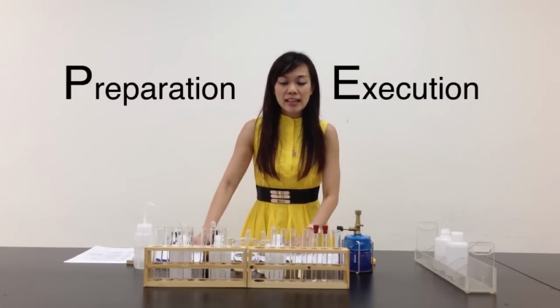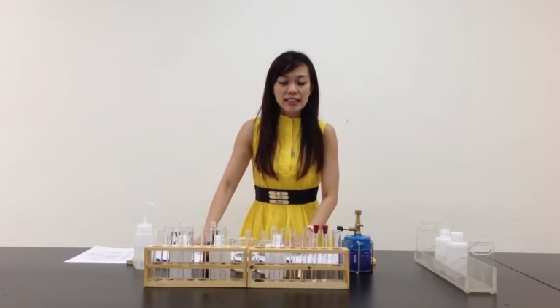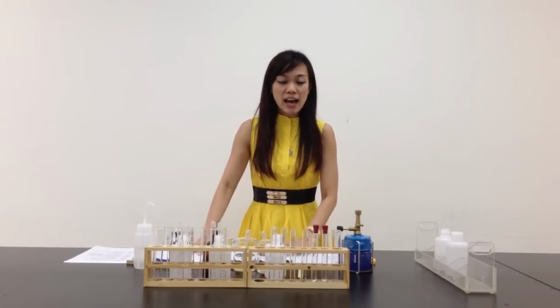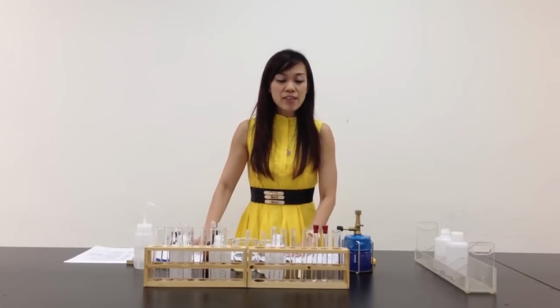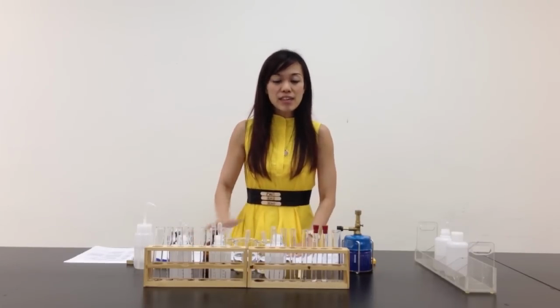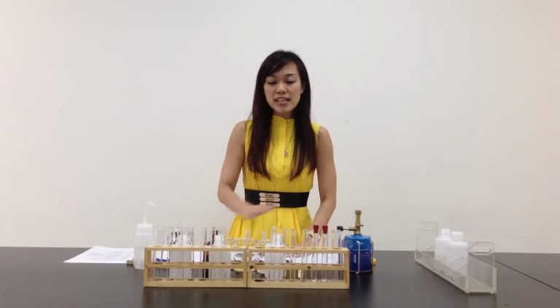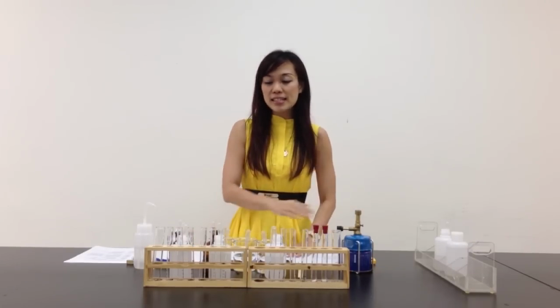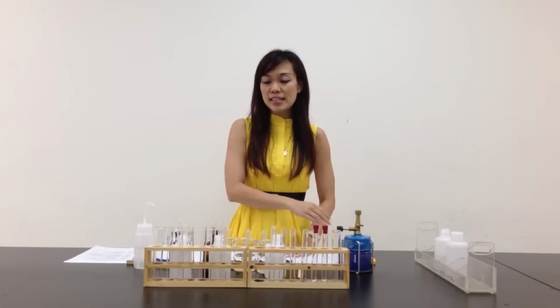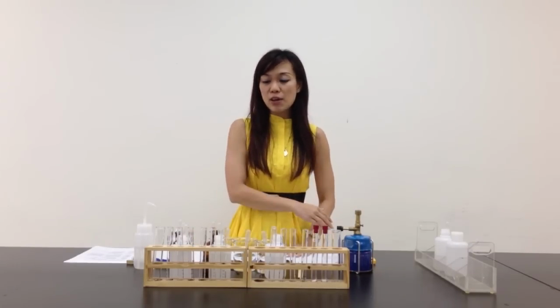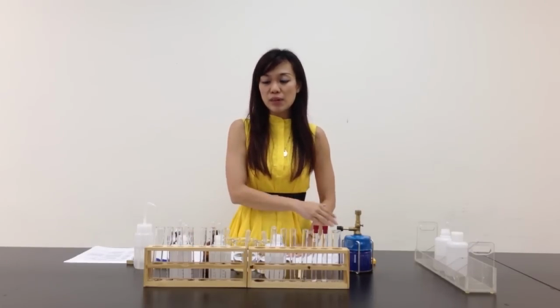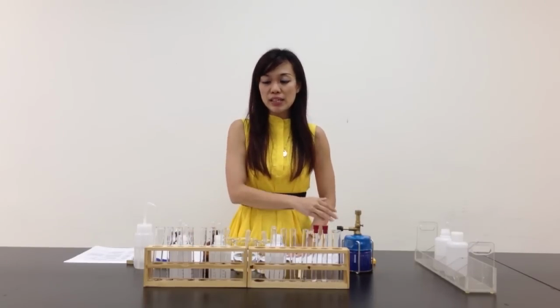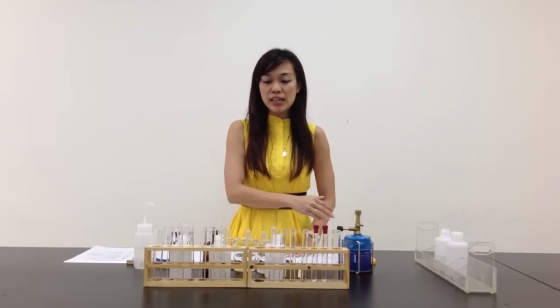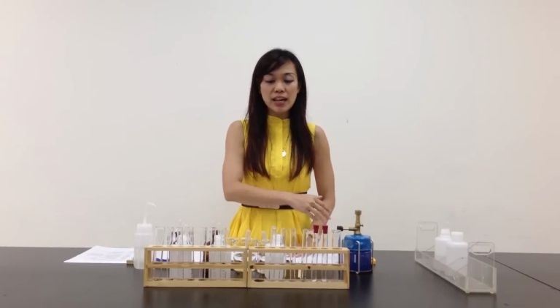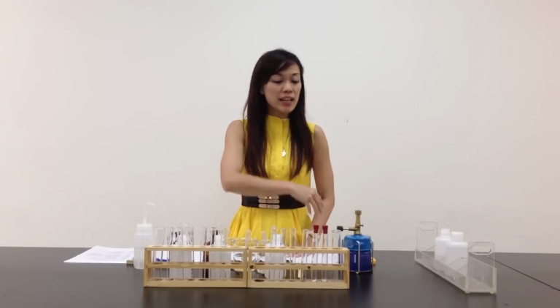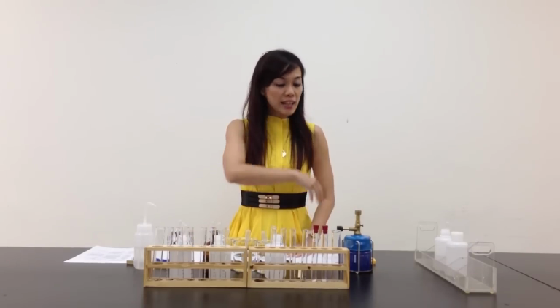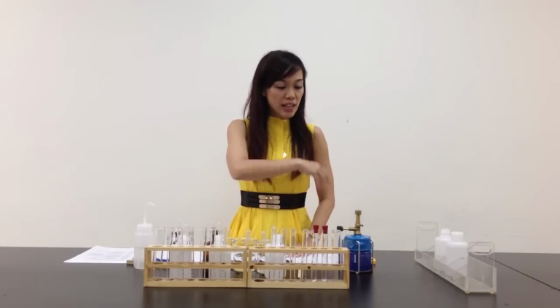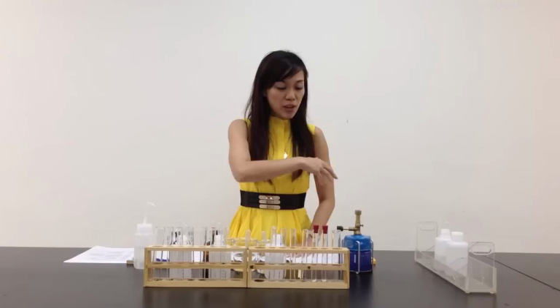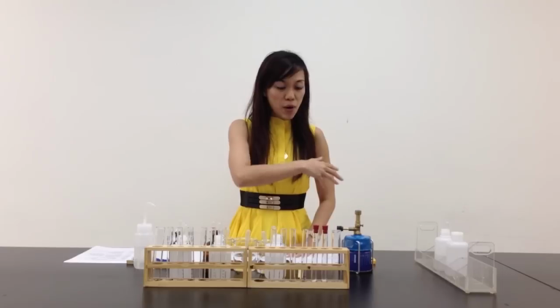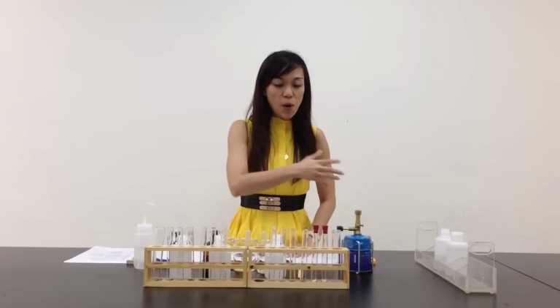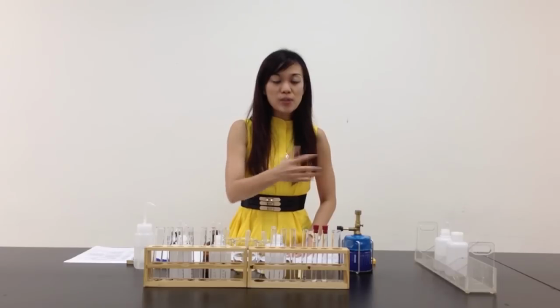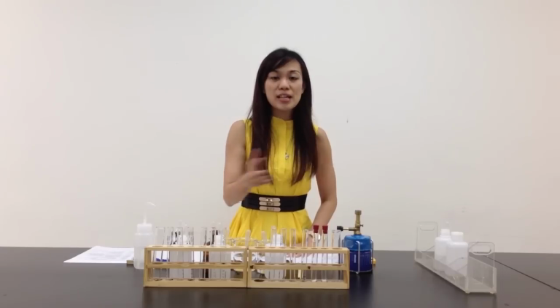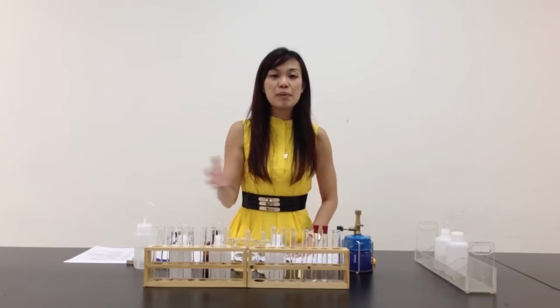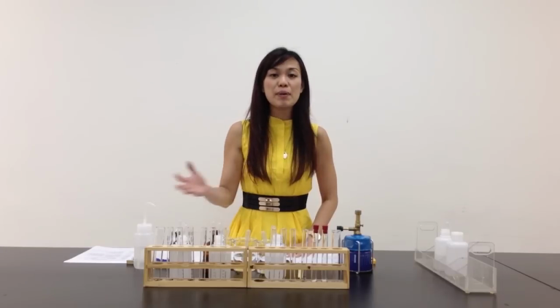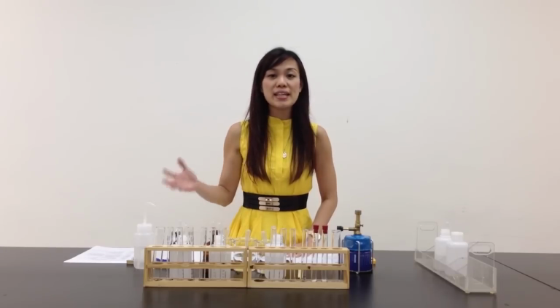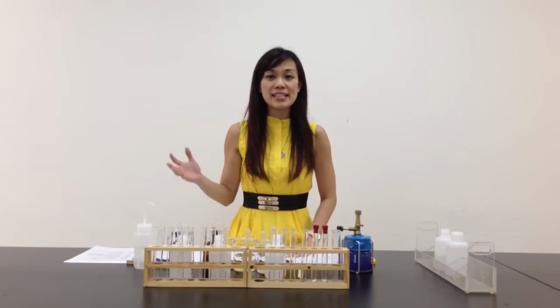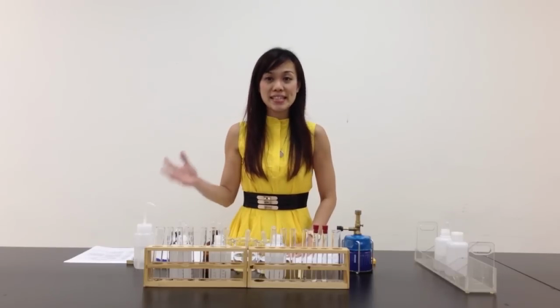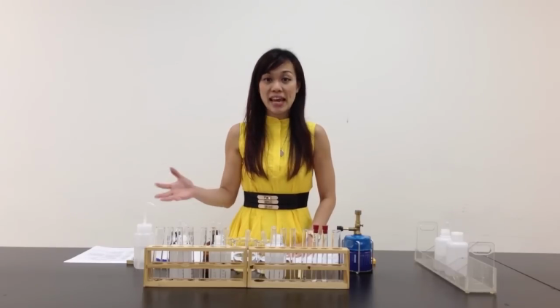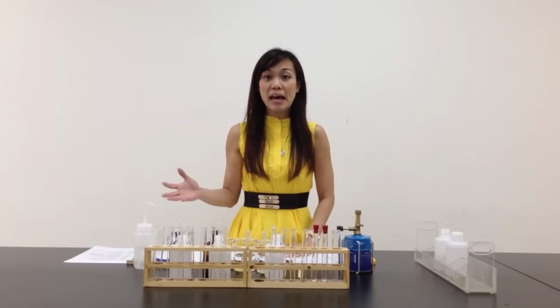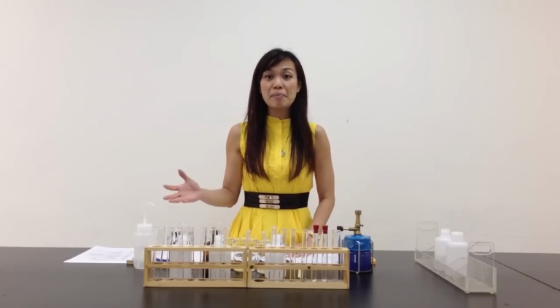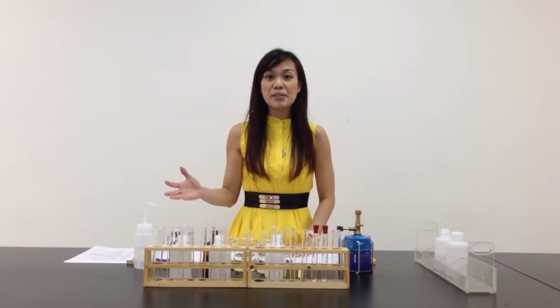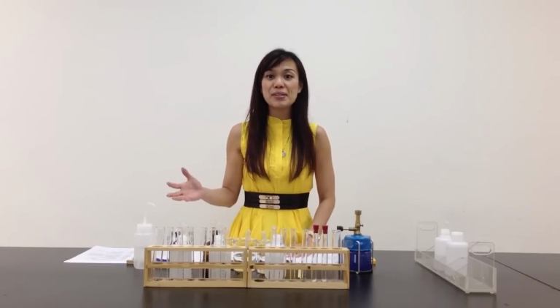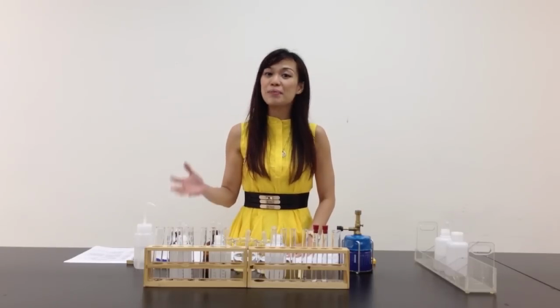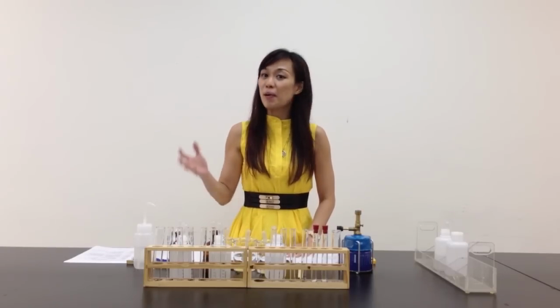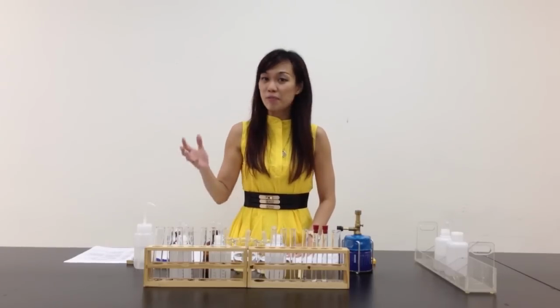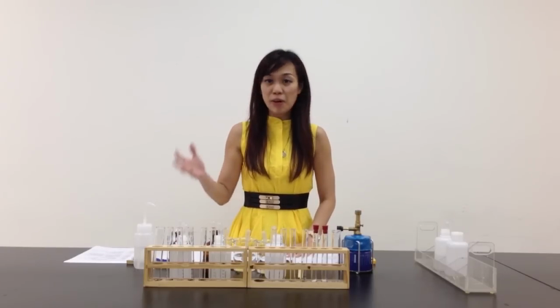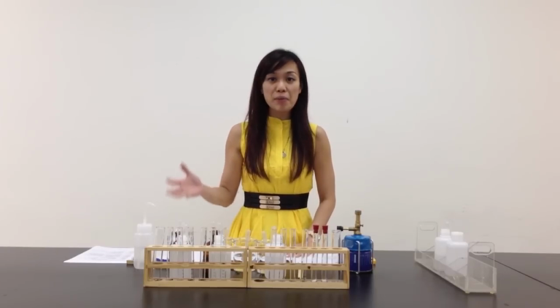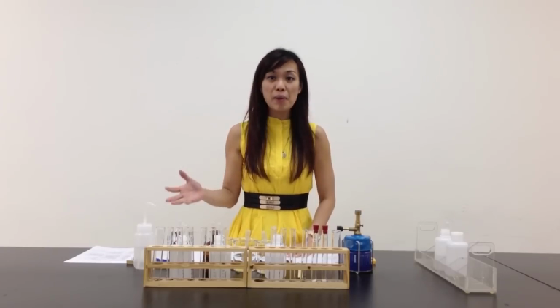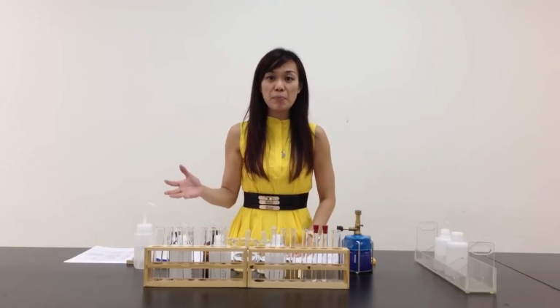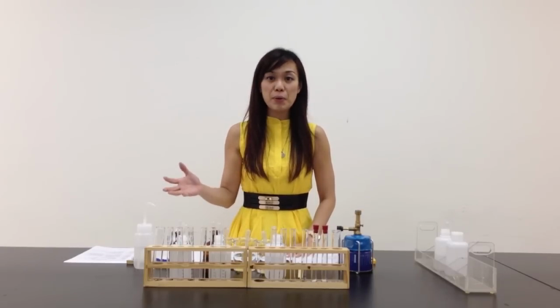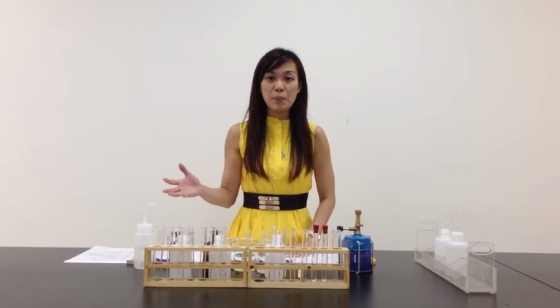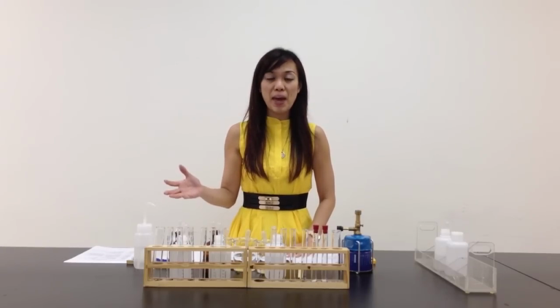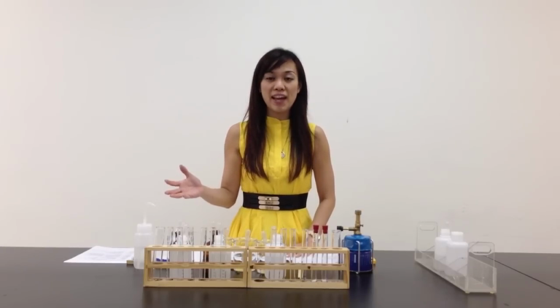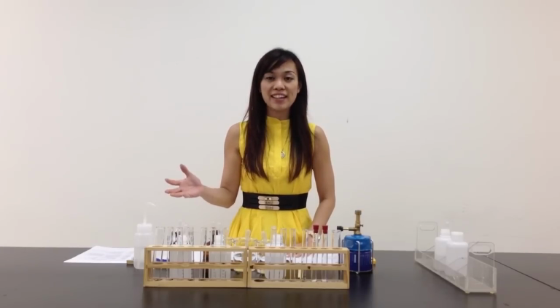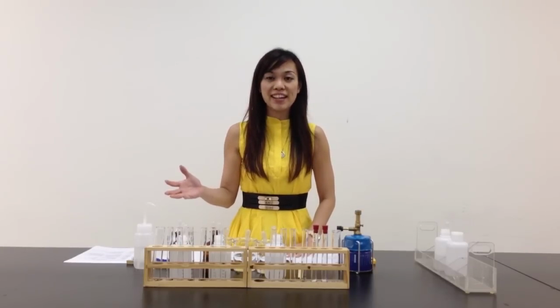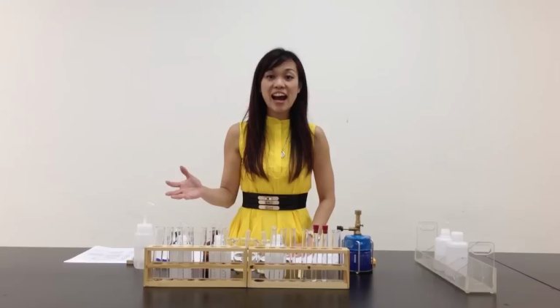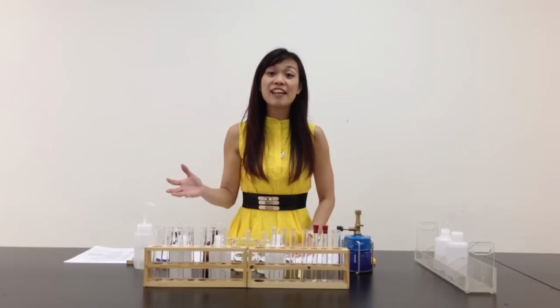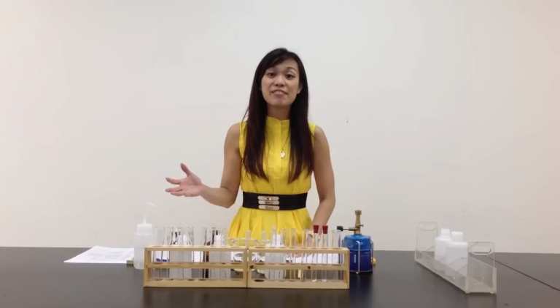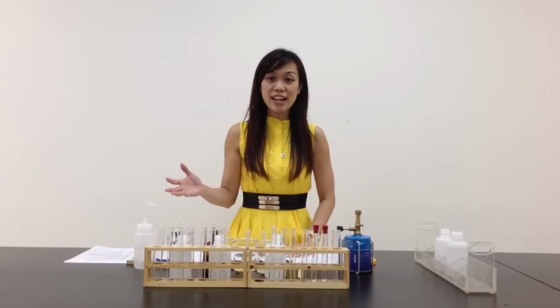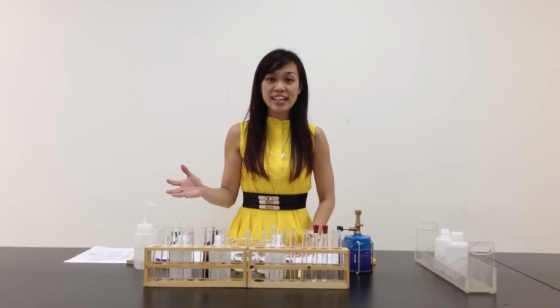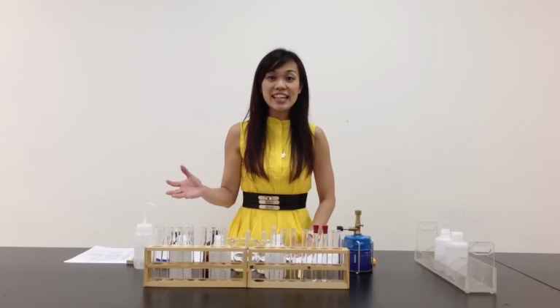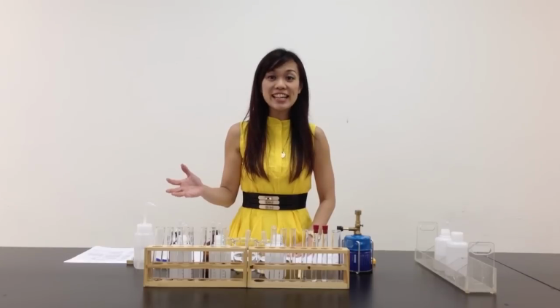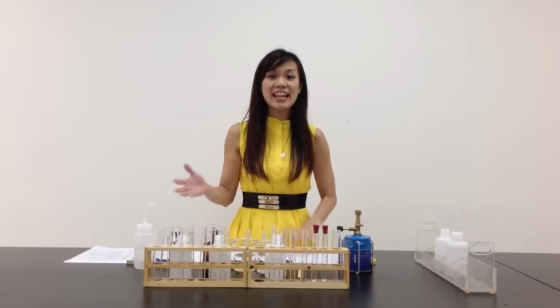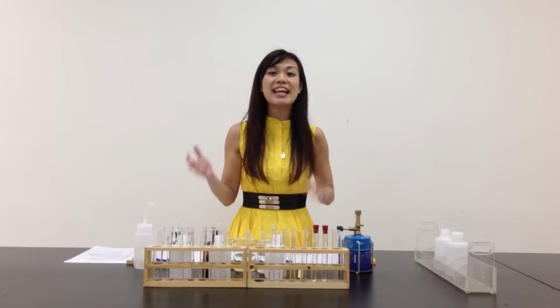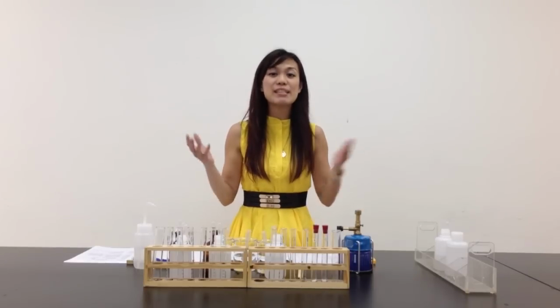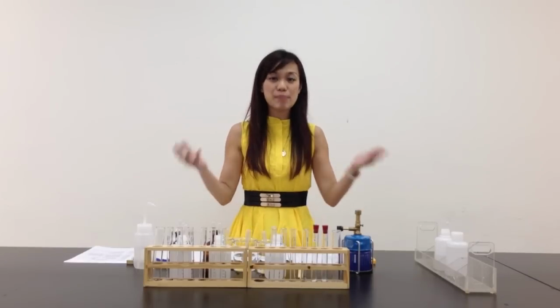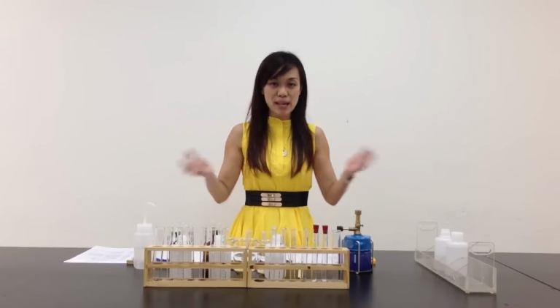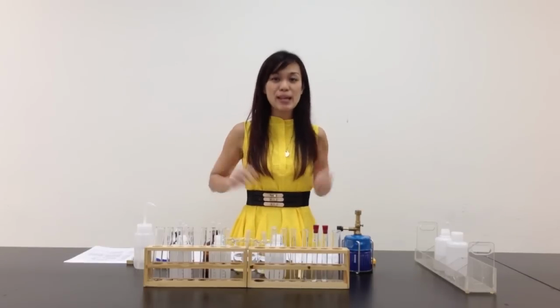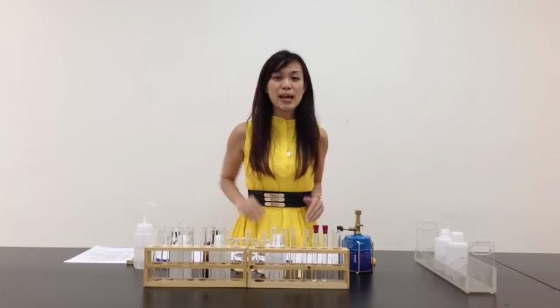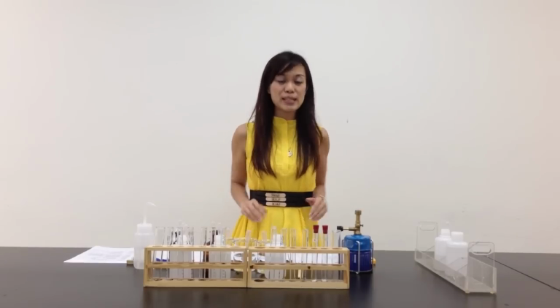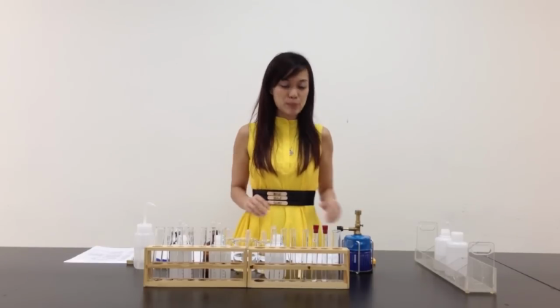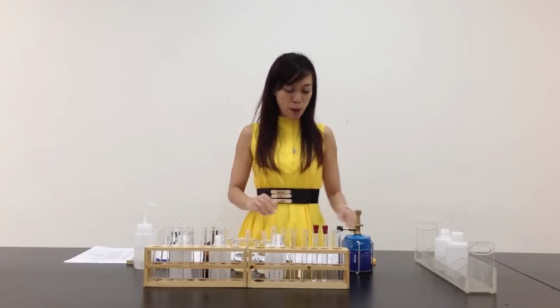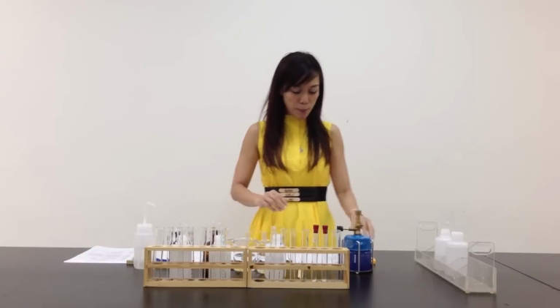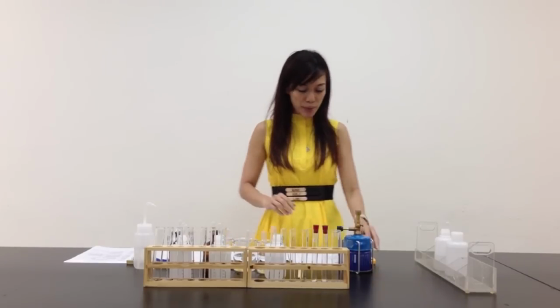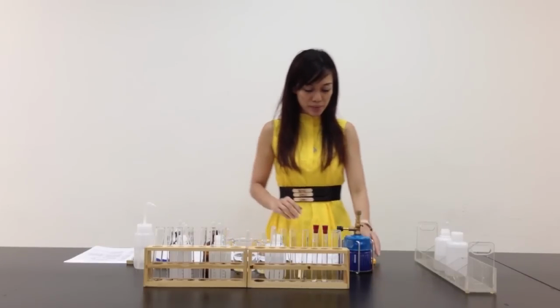Now you can see over here that the whole table is set up, so we are very well prepared. Are you ready? Let's begin the experiment.